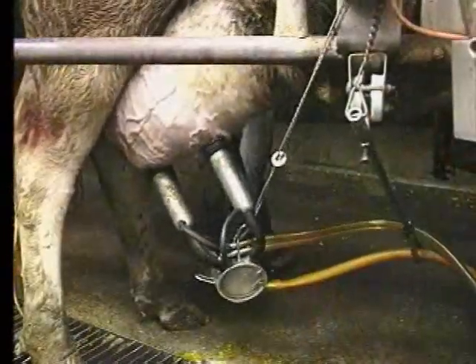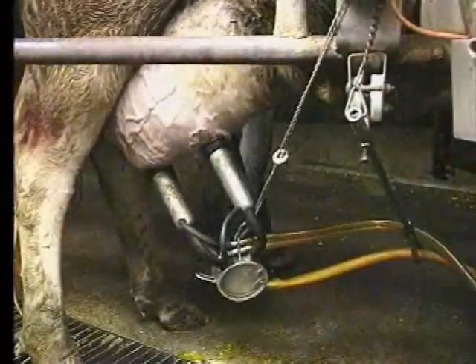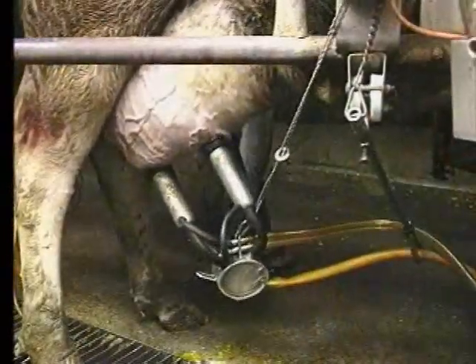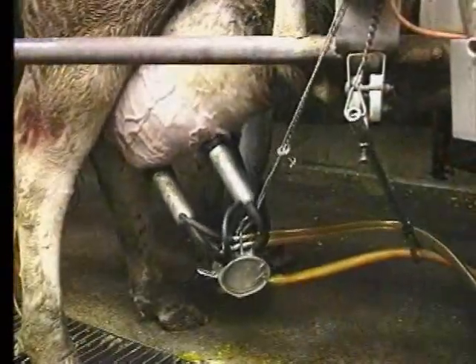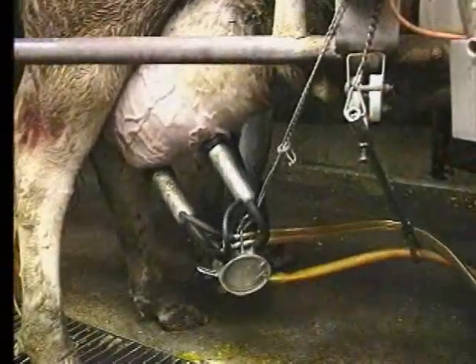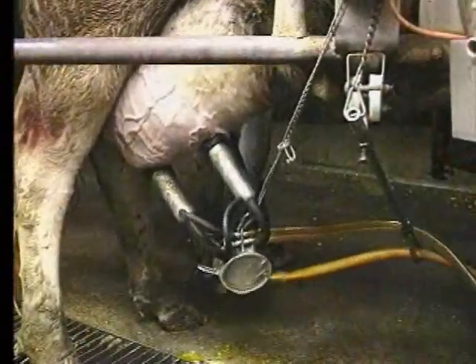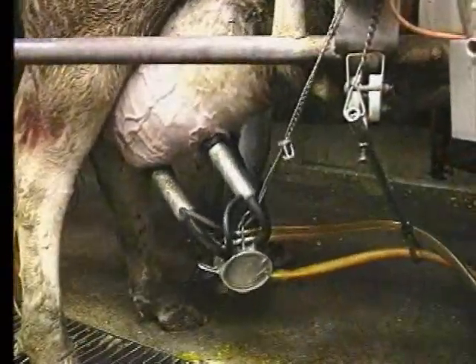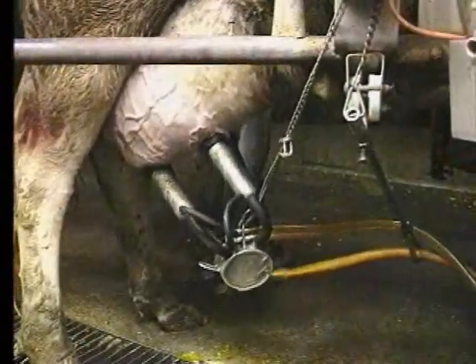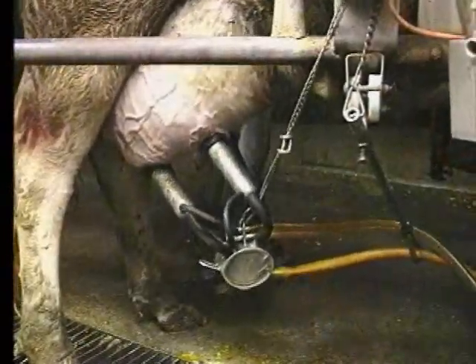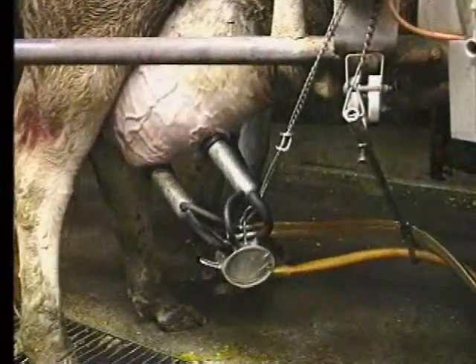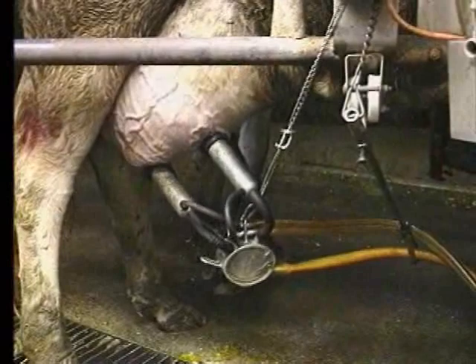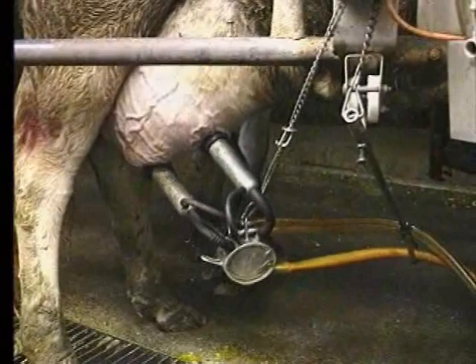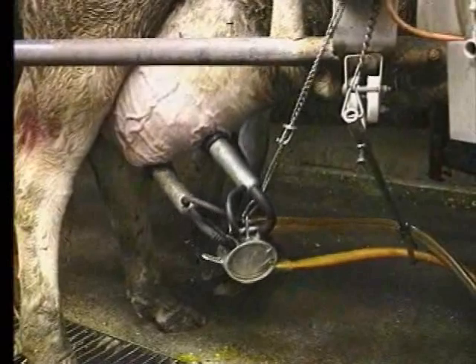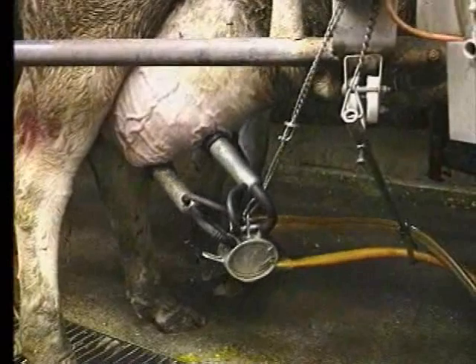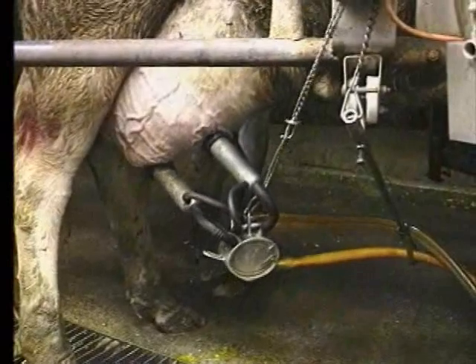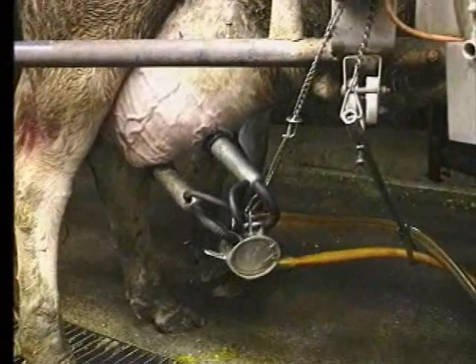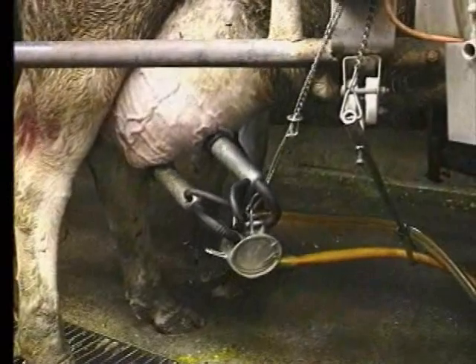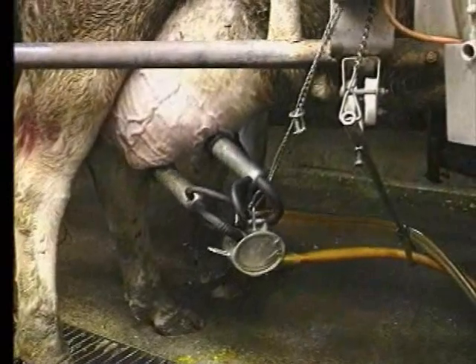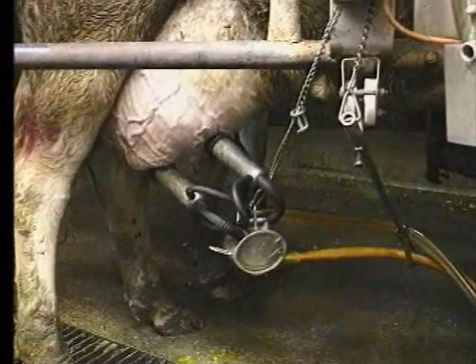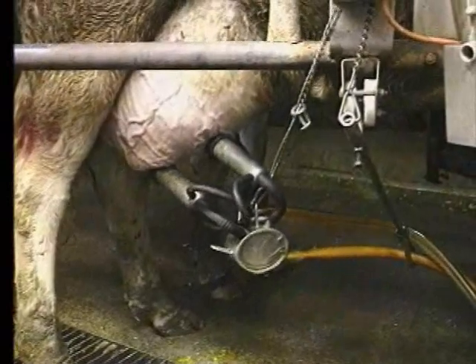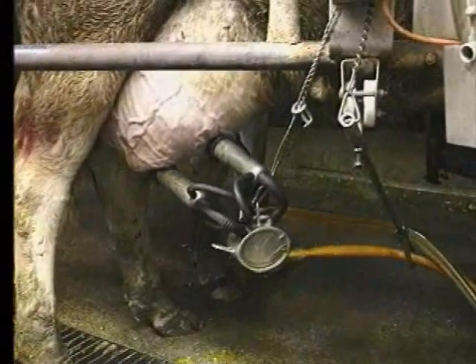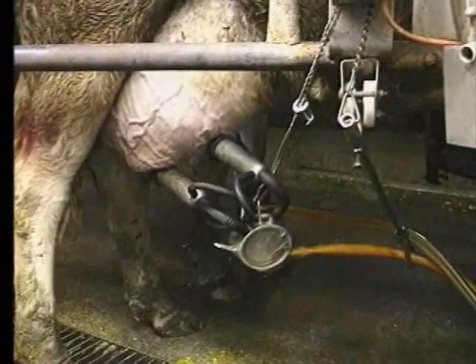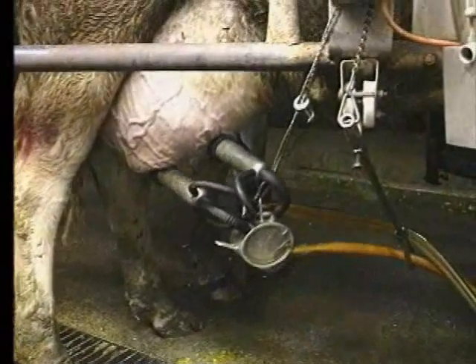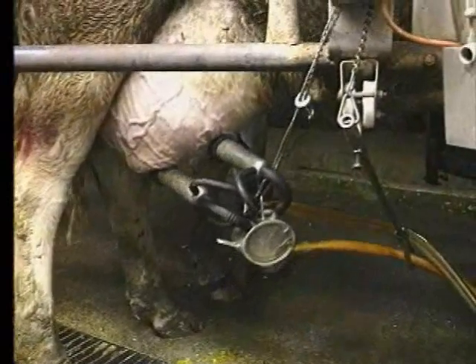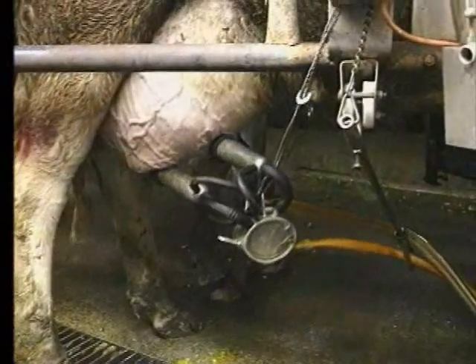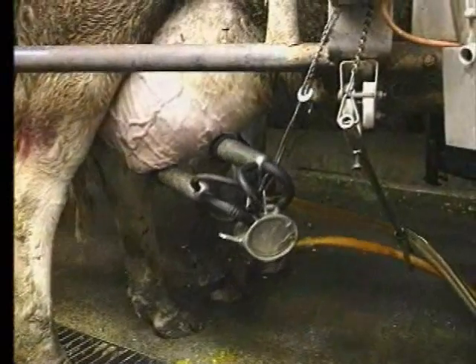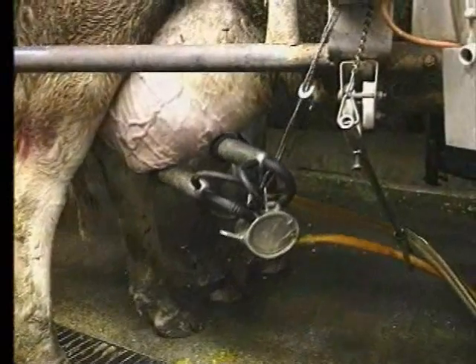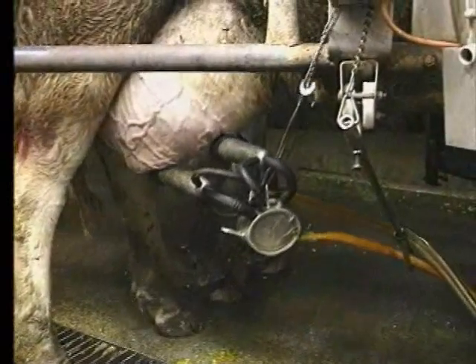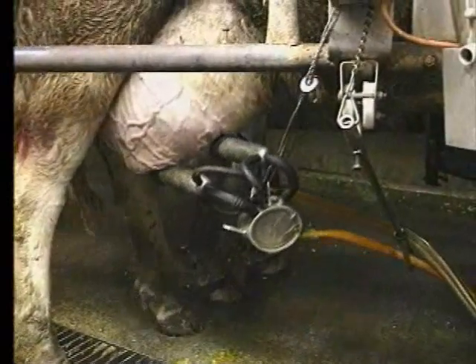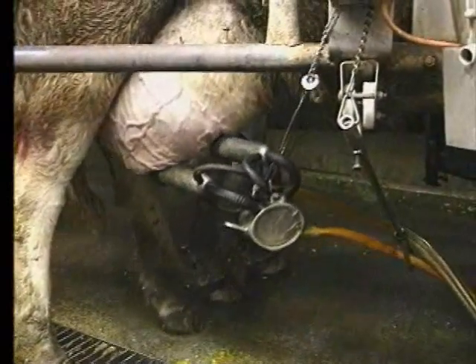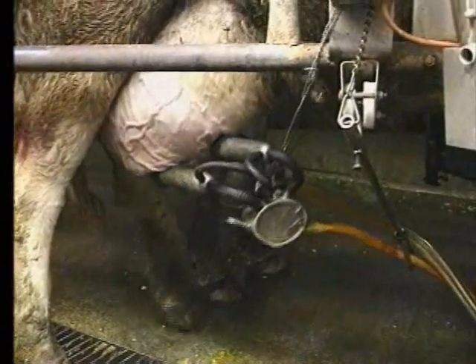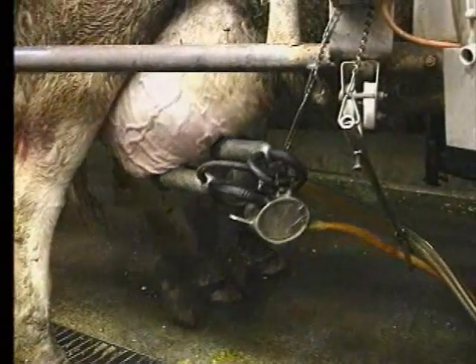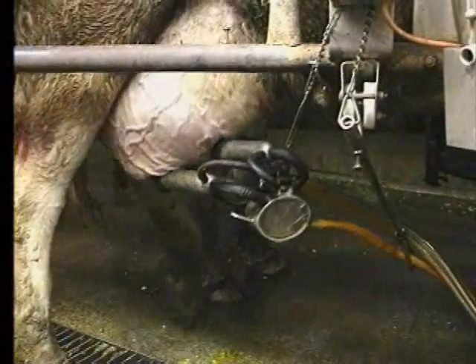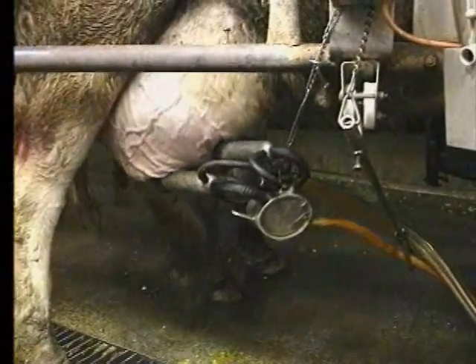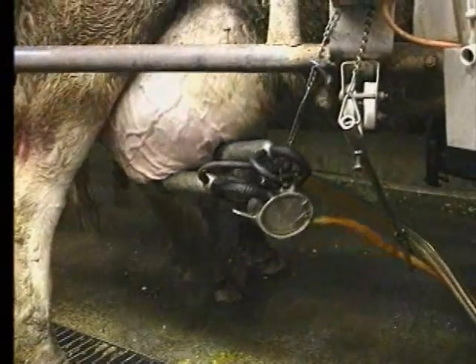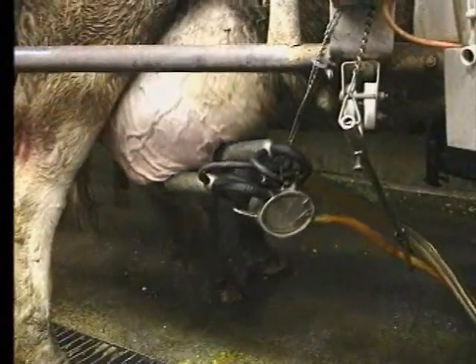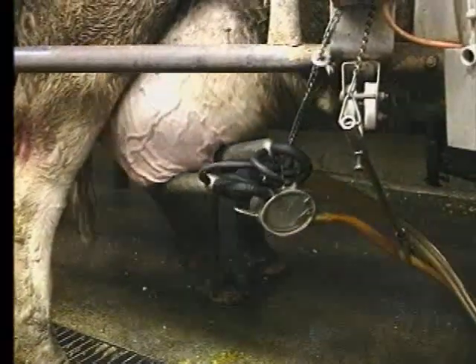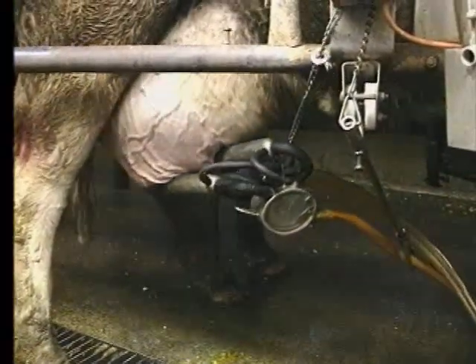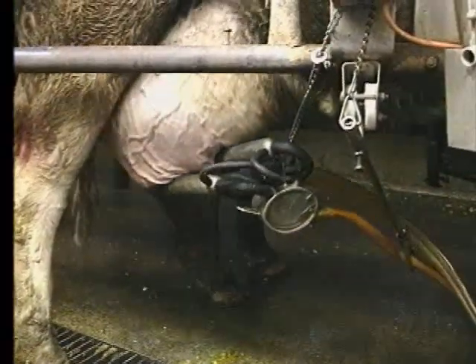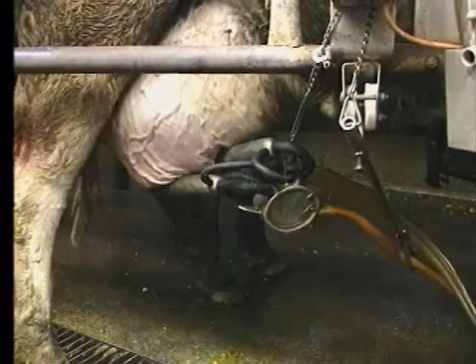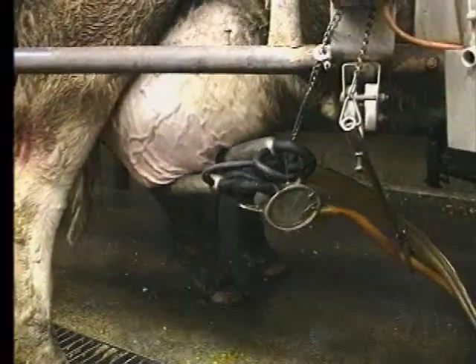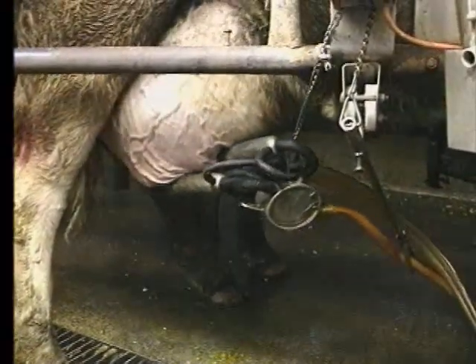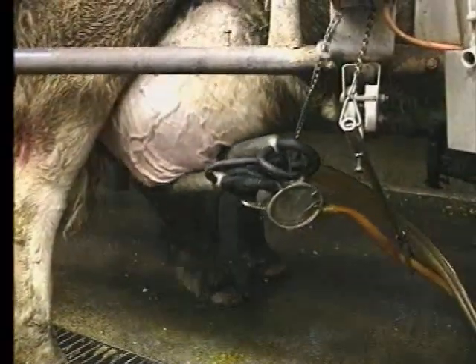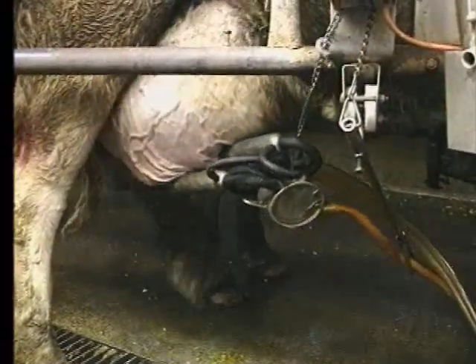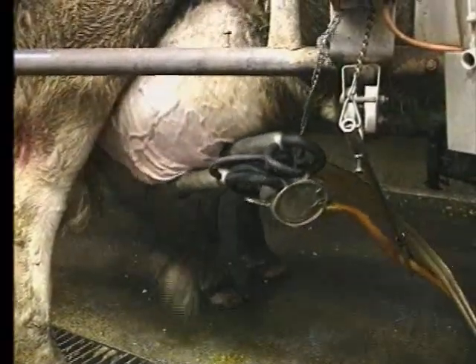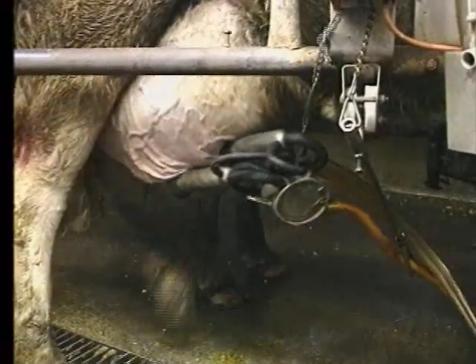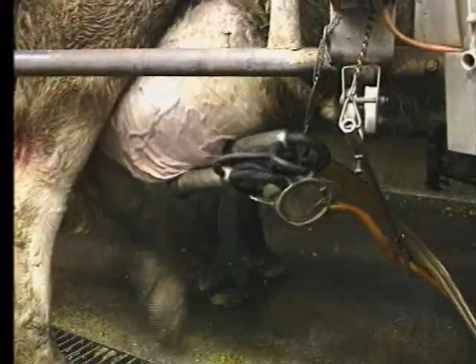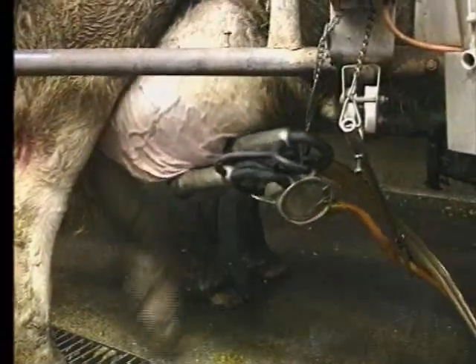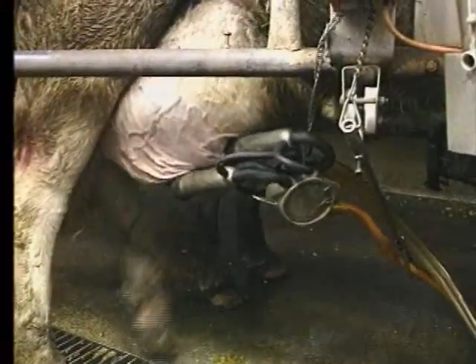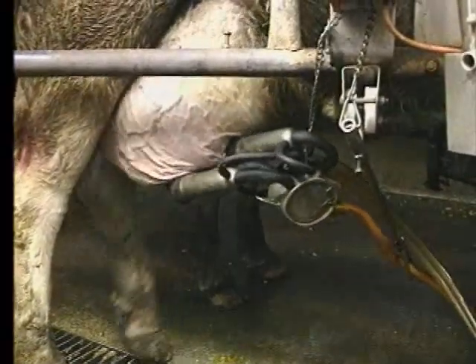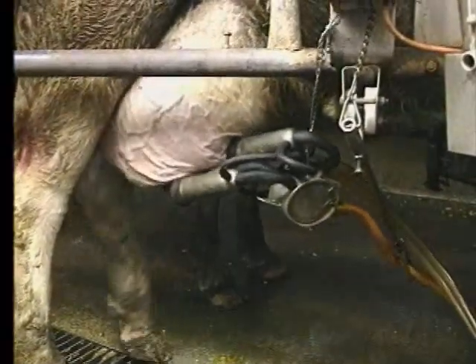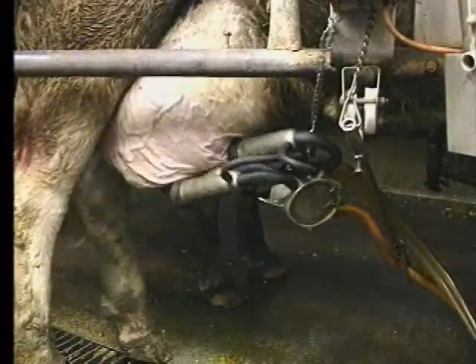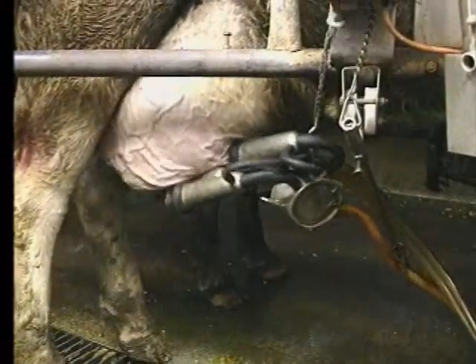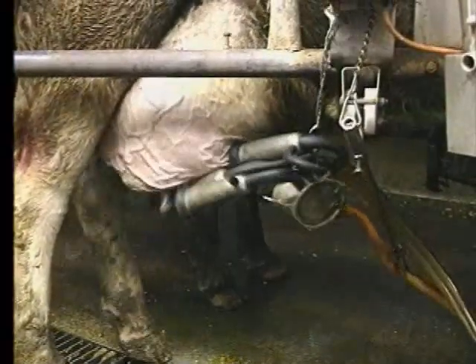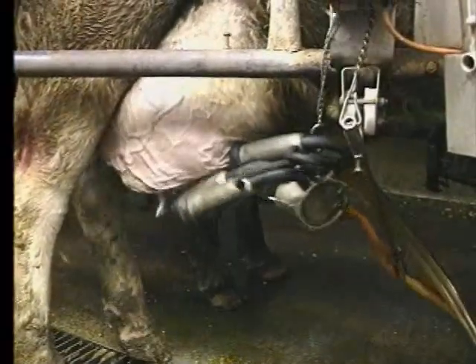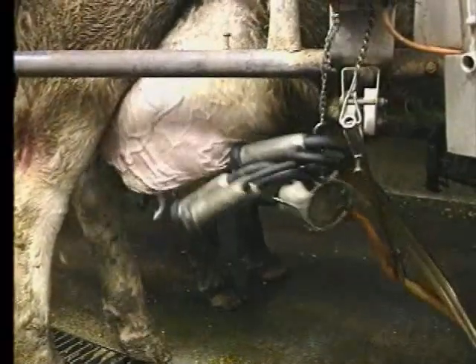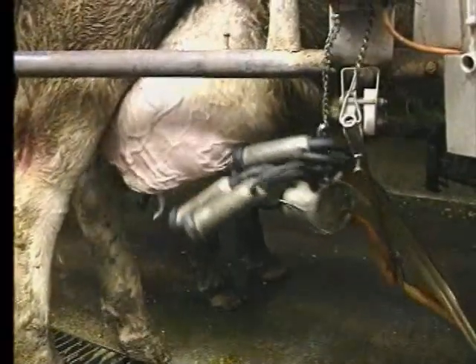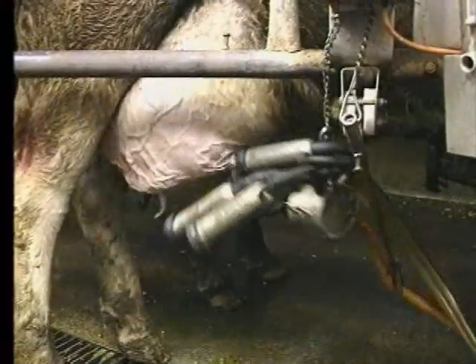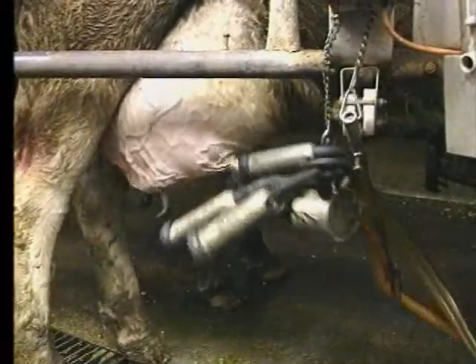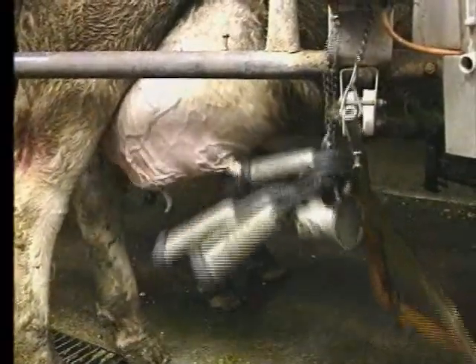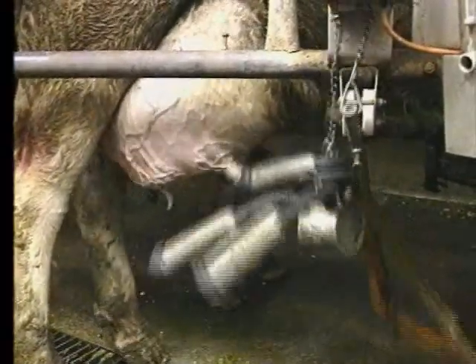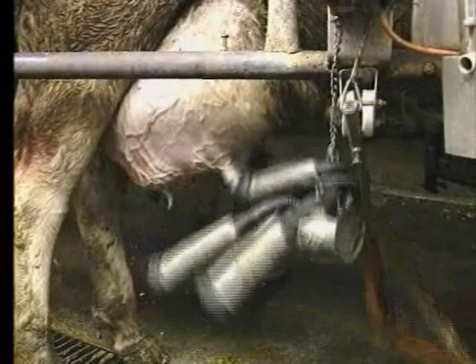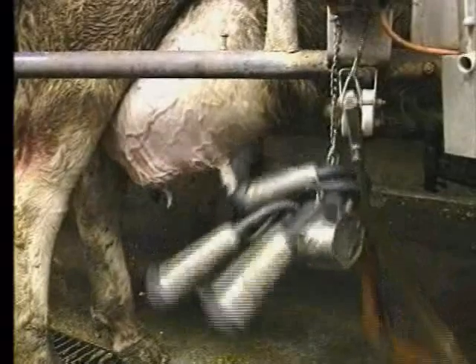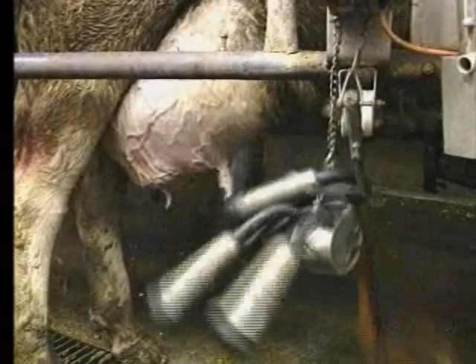Unfortunate, but that is a fact of life if you decide to go with a no-arm unit.